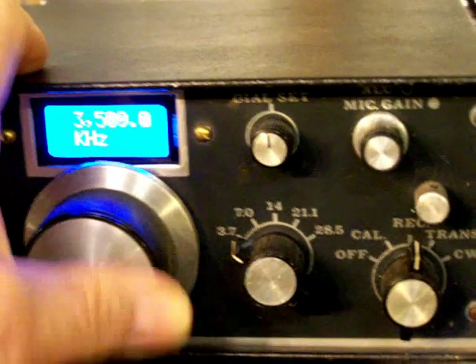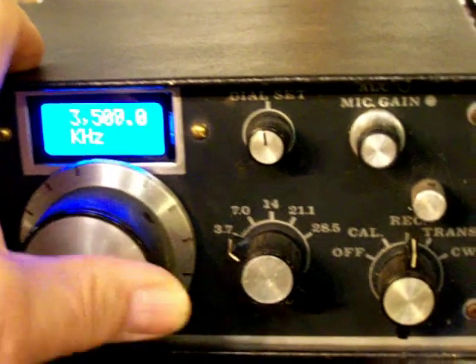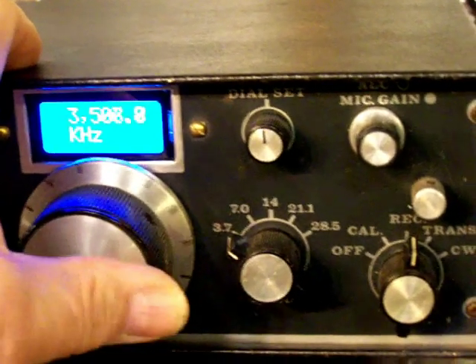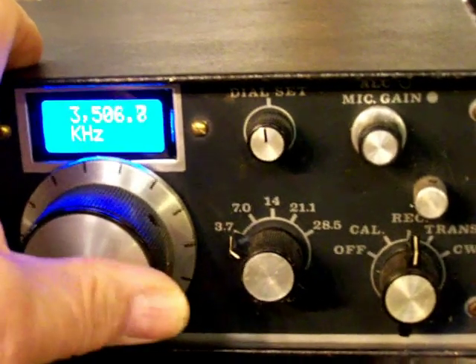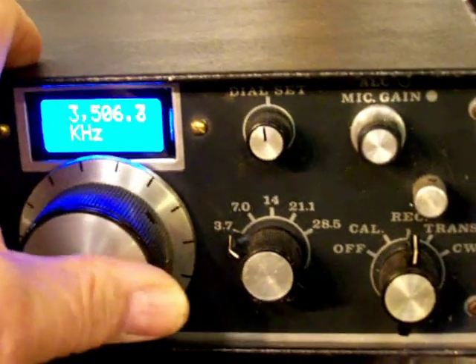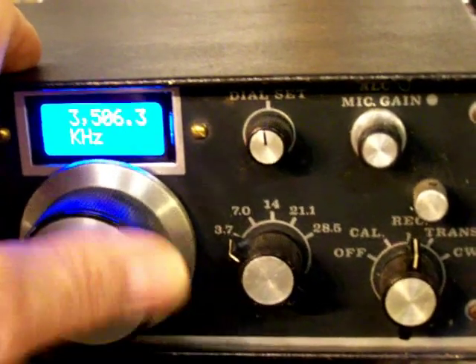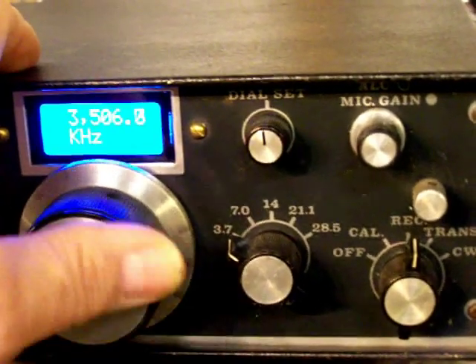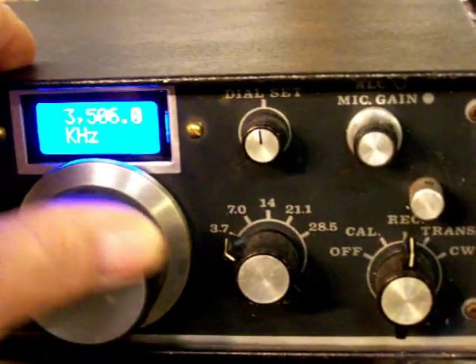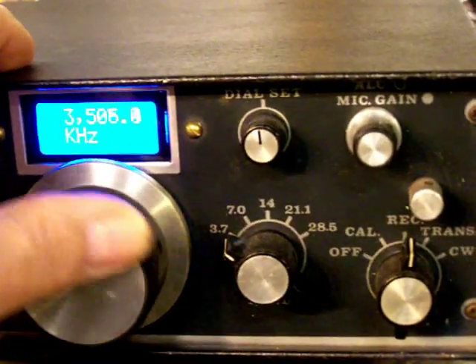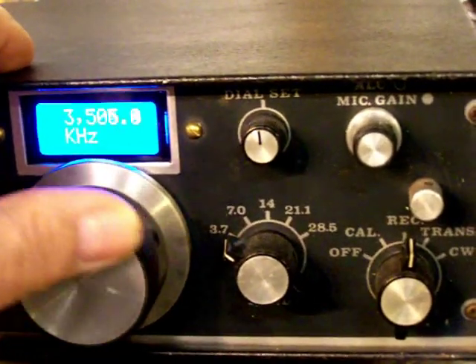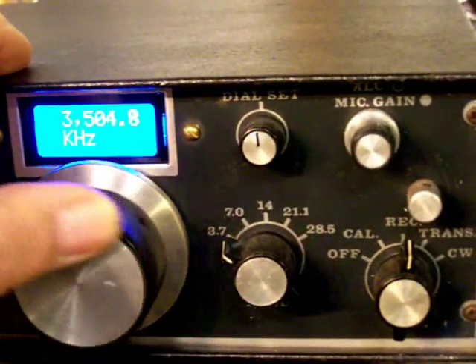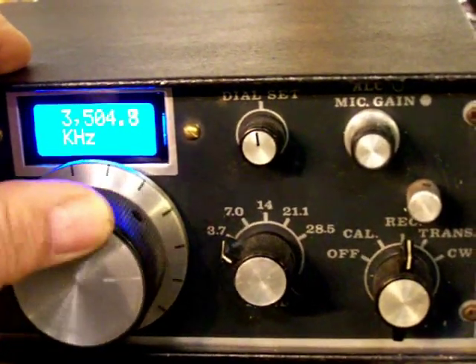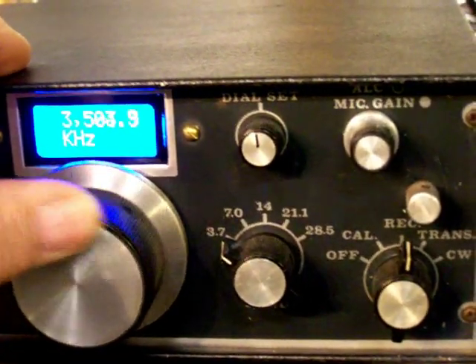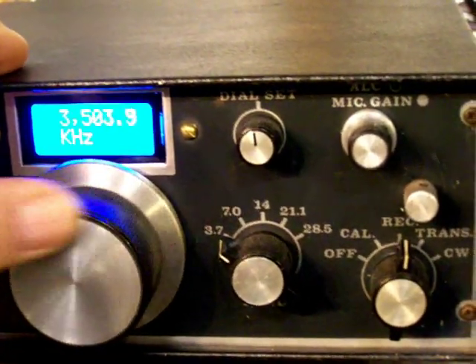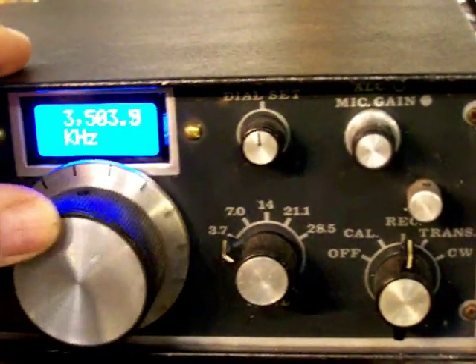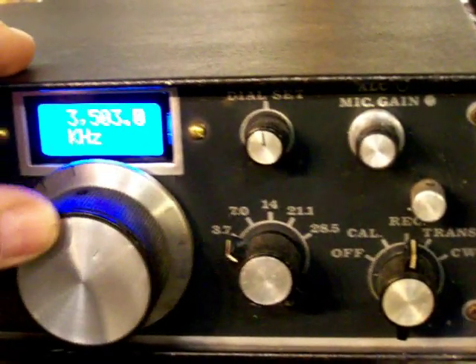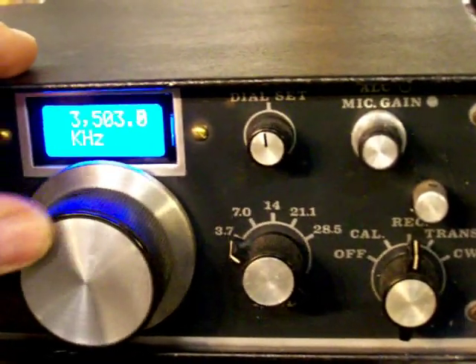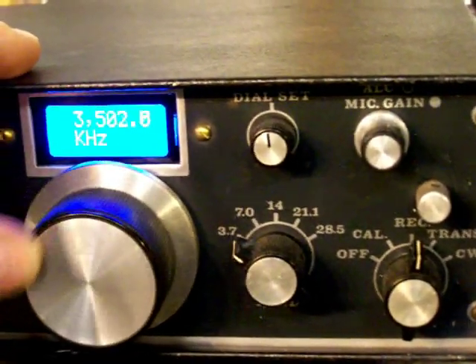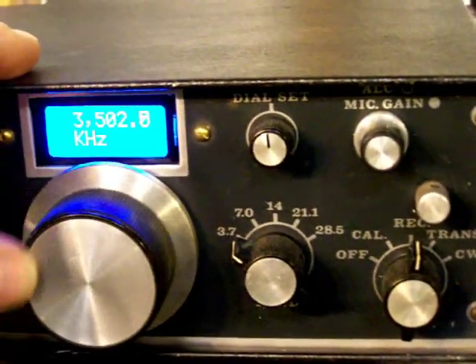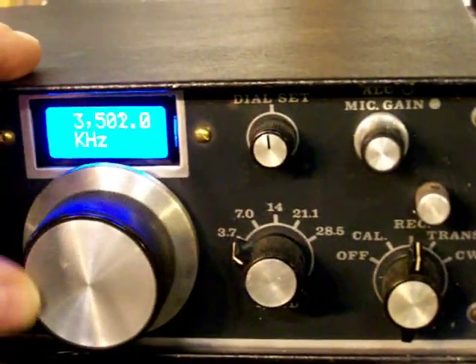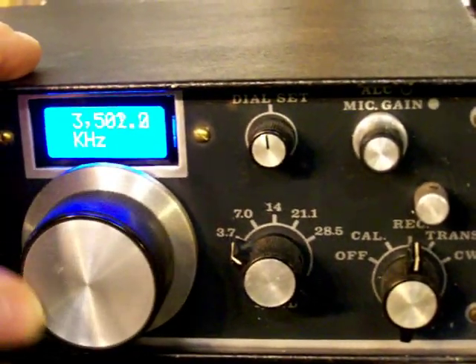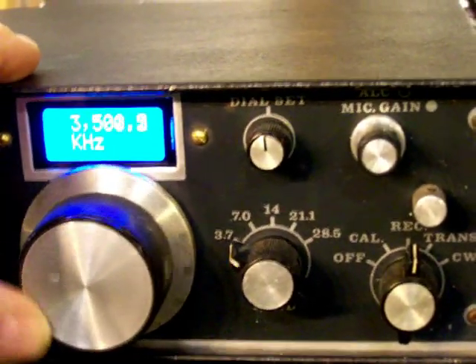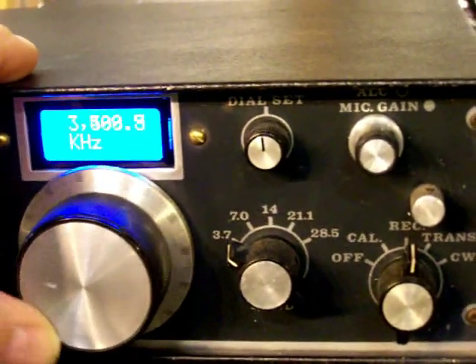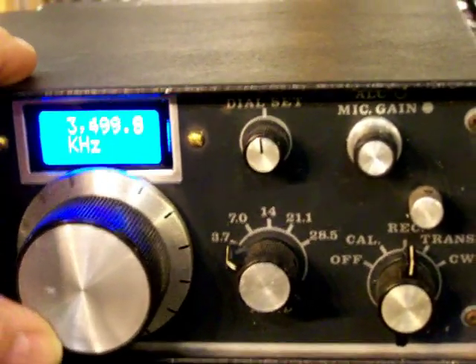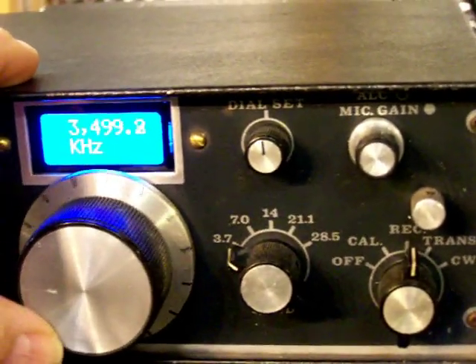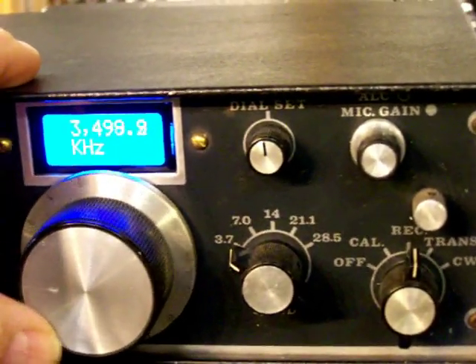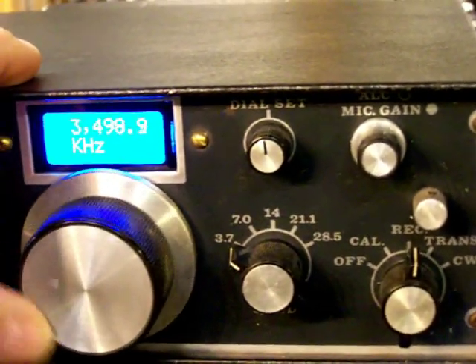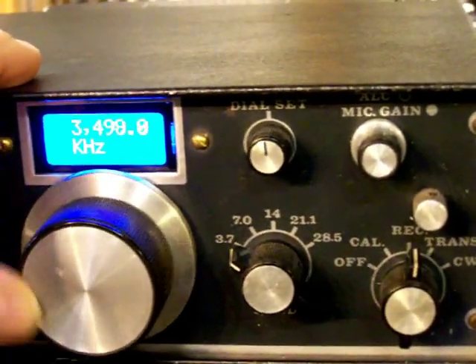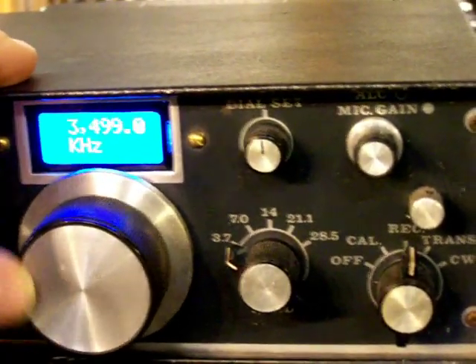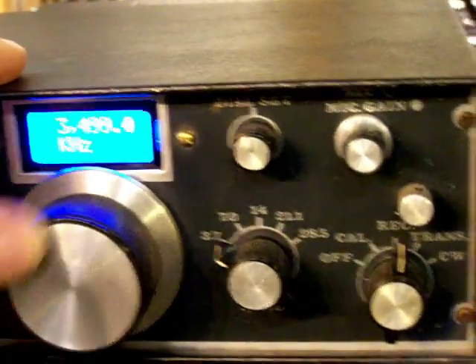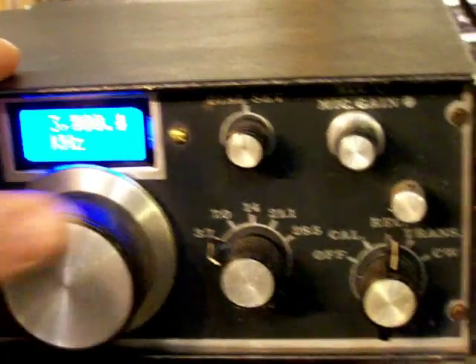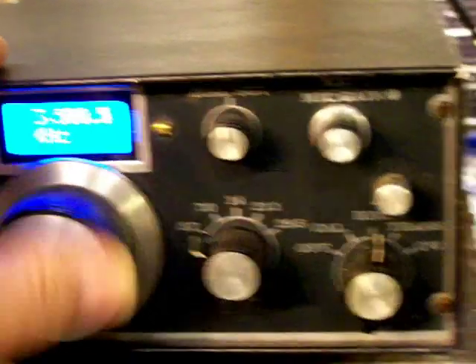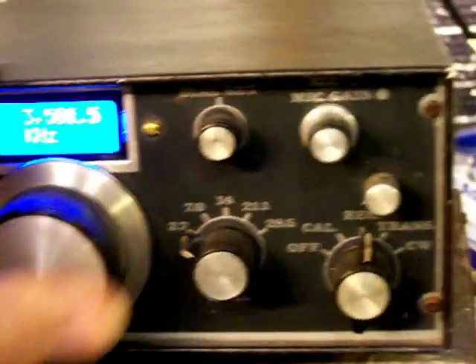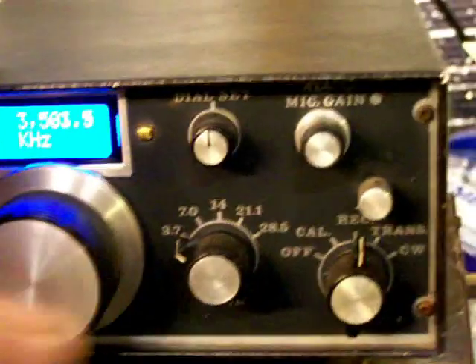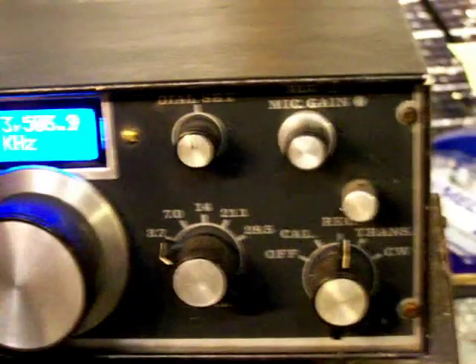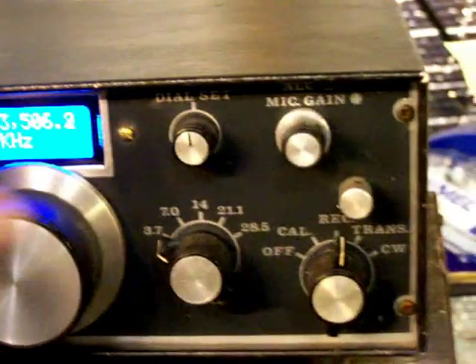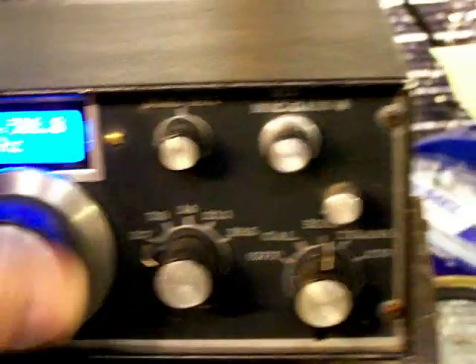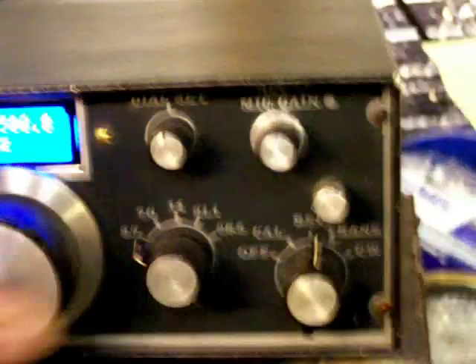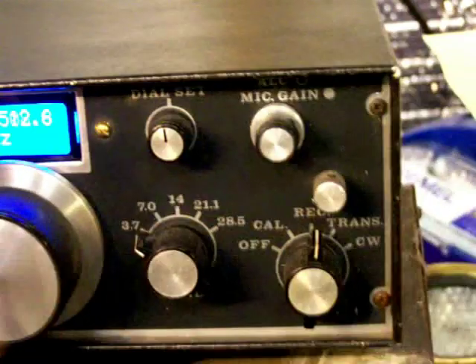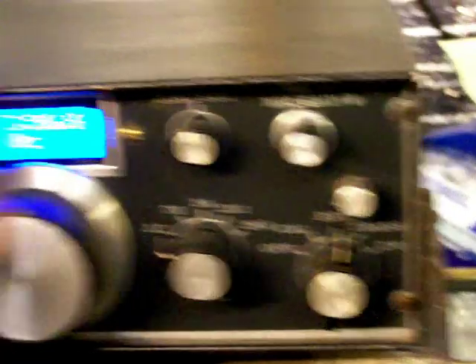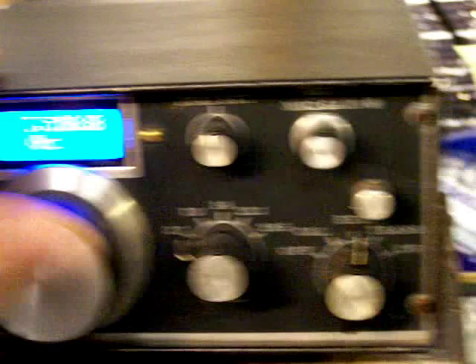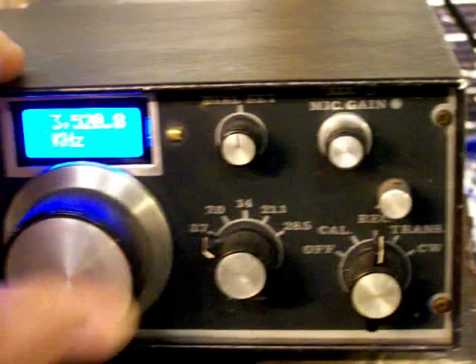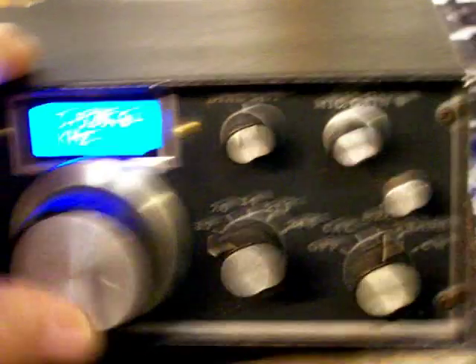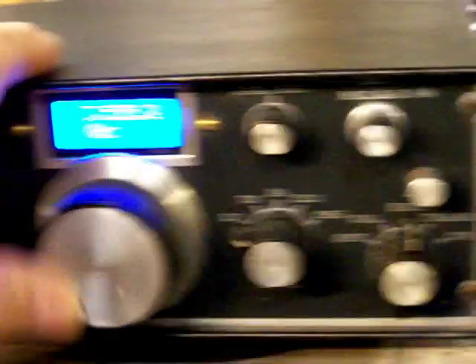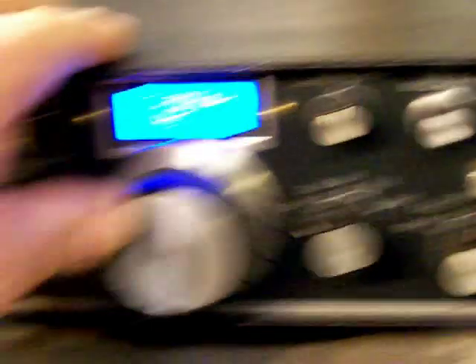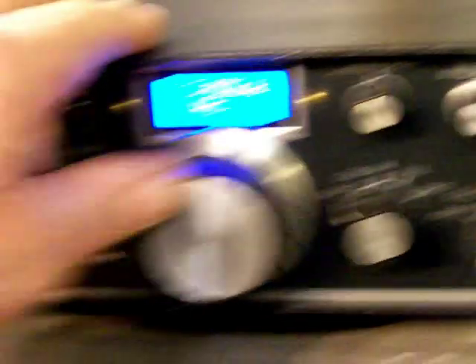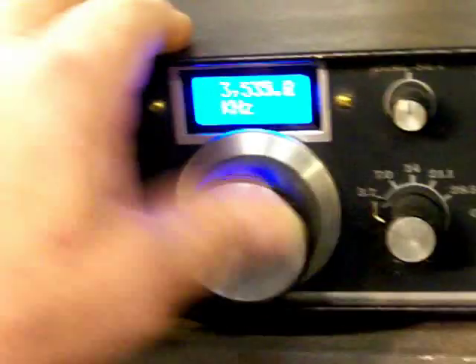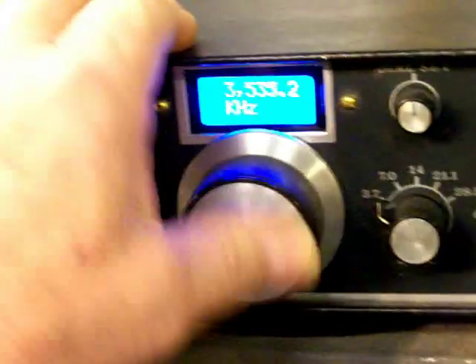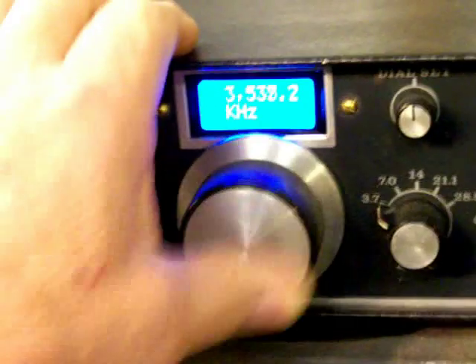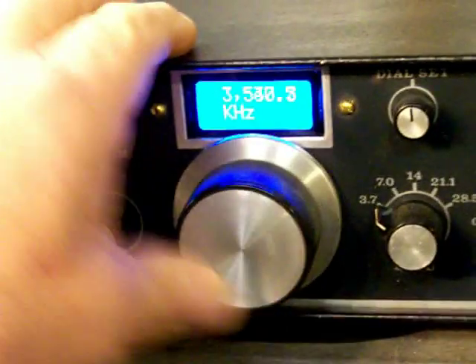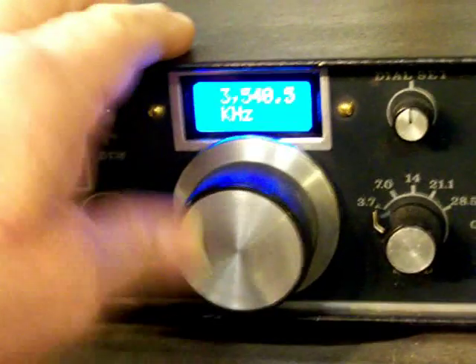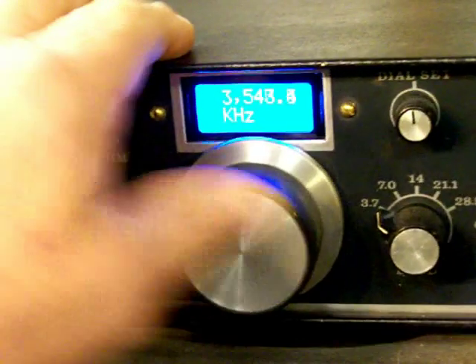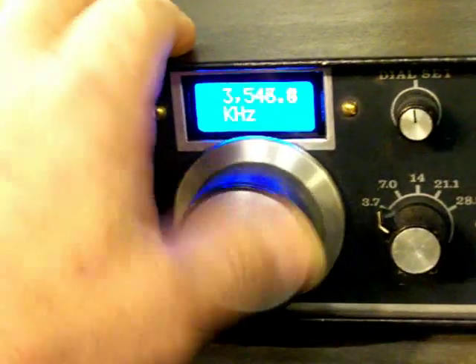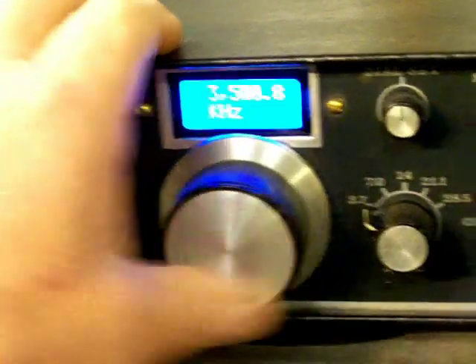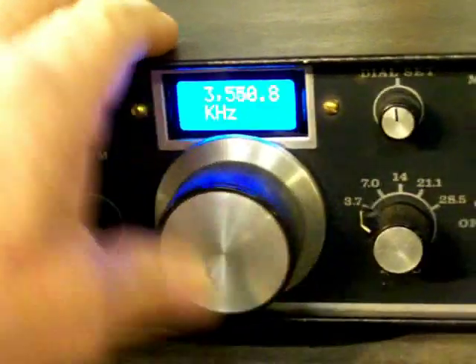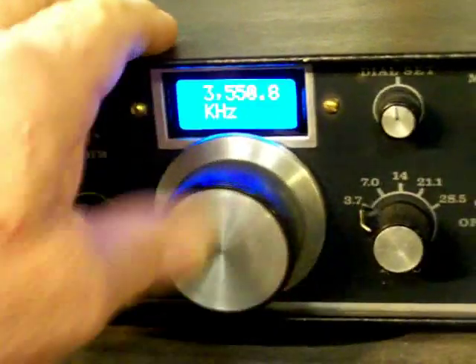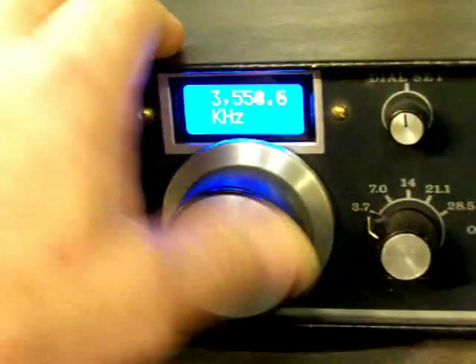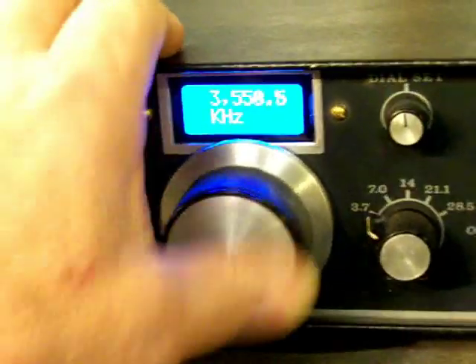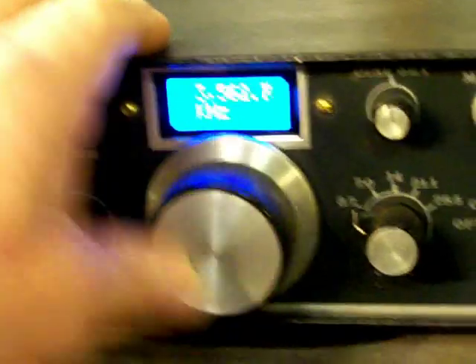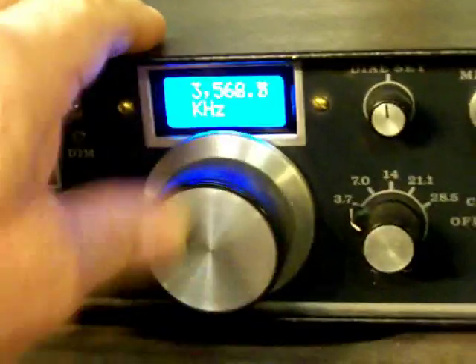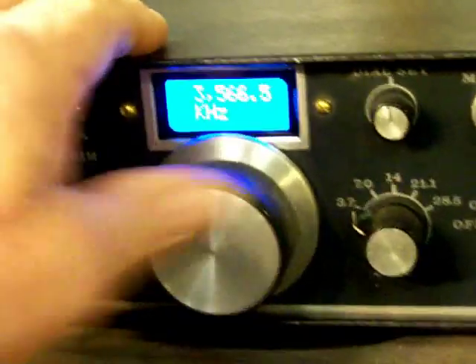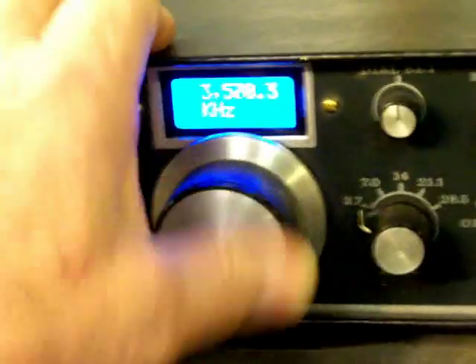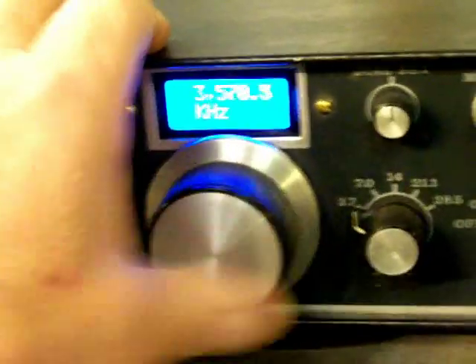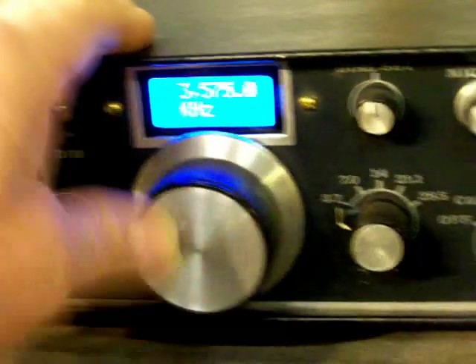And there's the band limit right there, and all the way up to 4 megs.